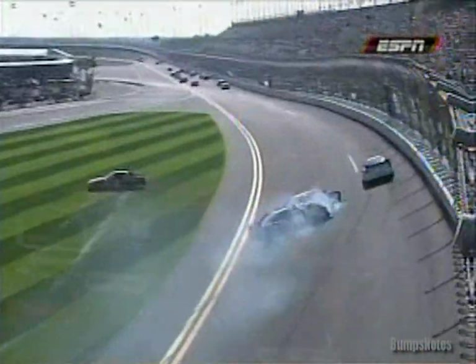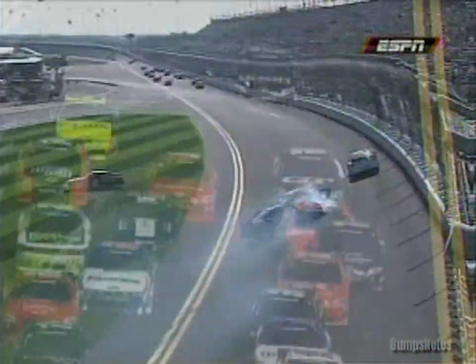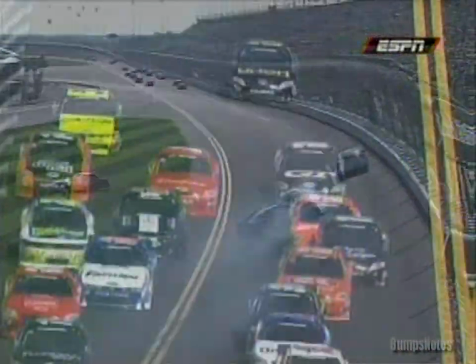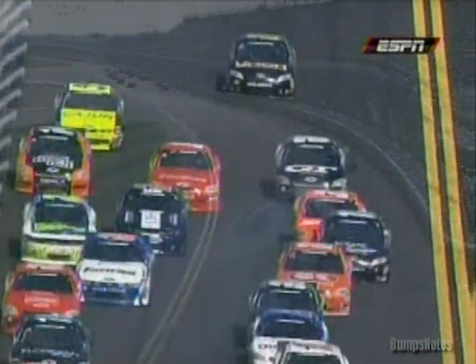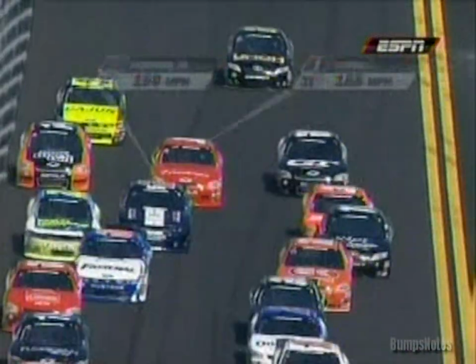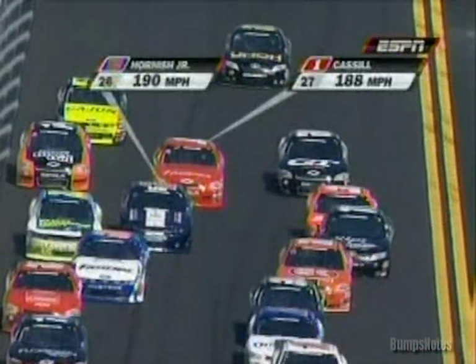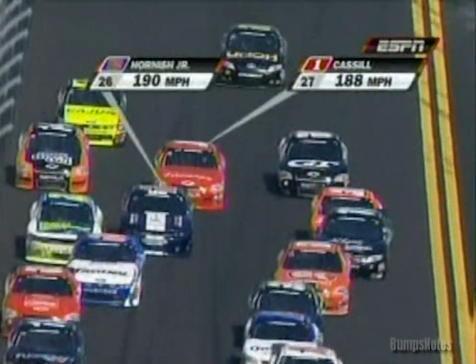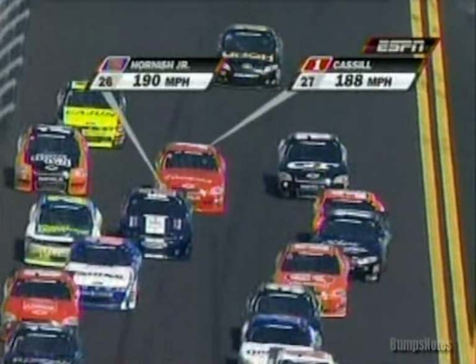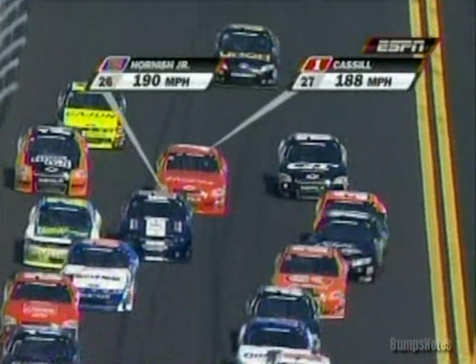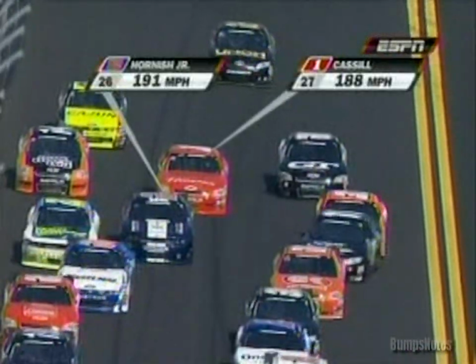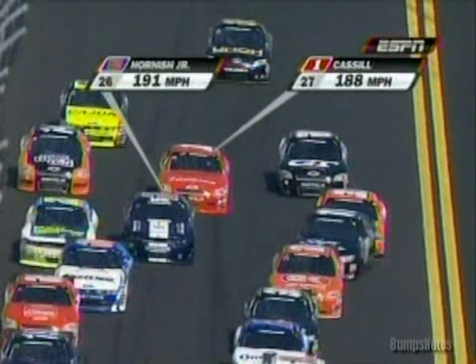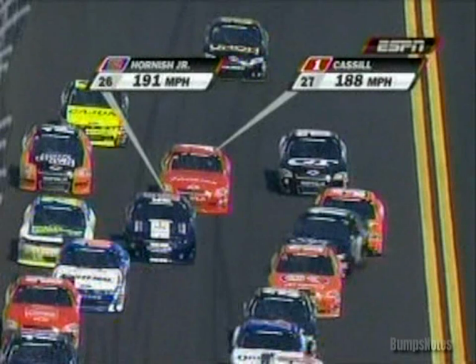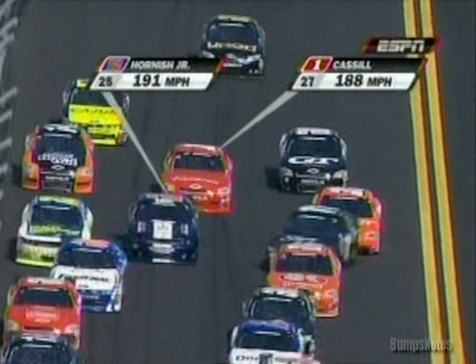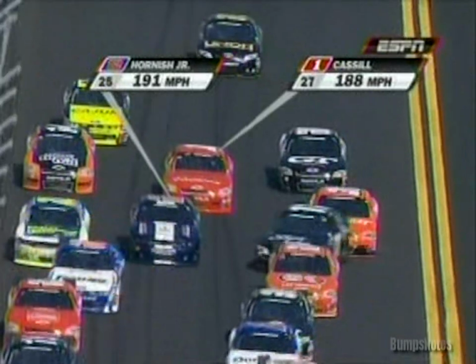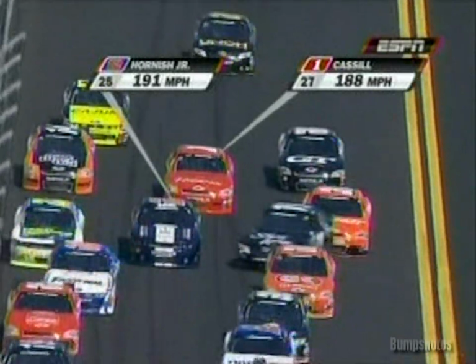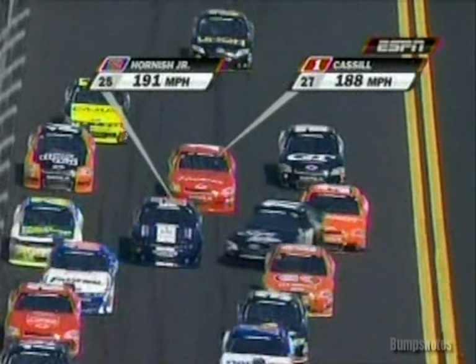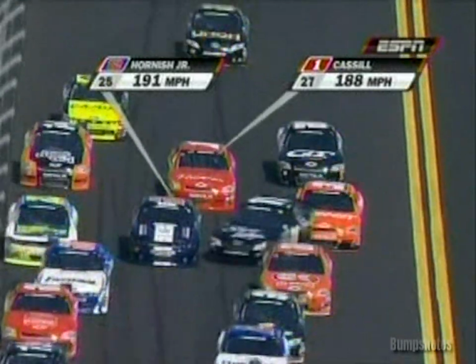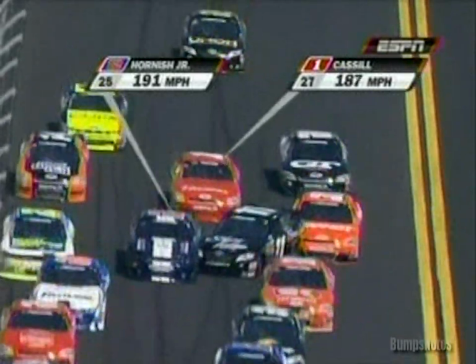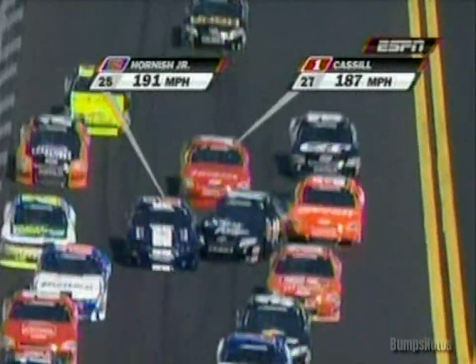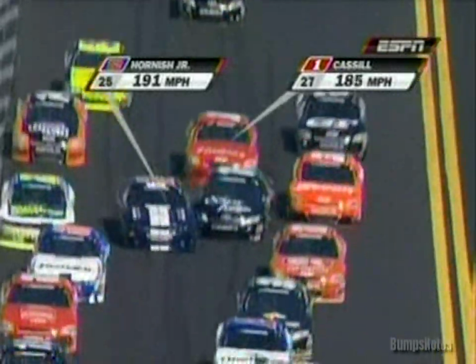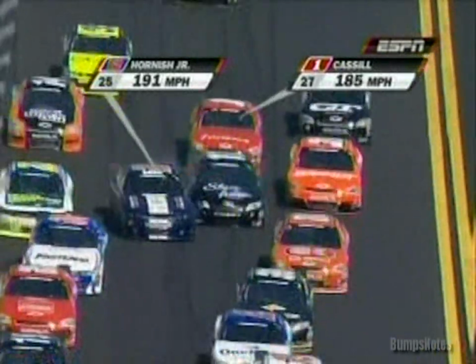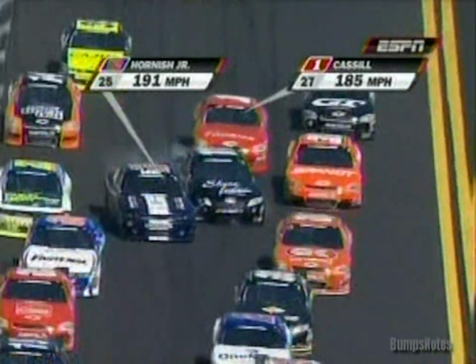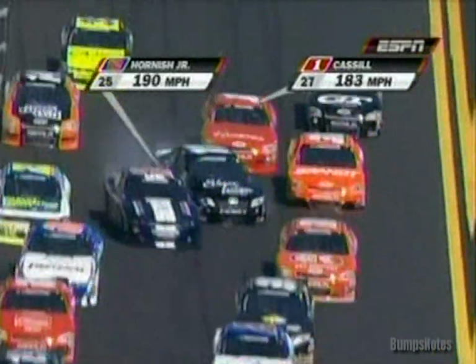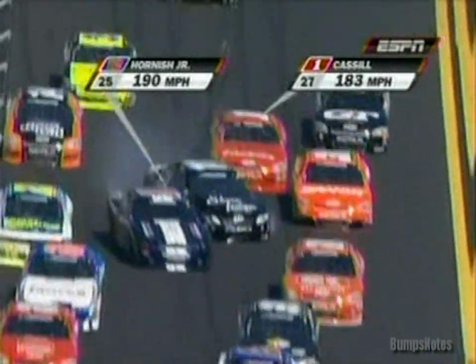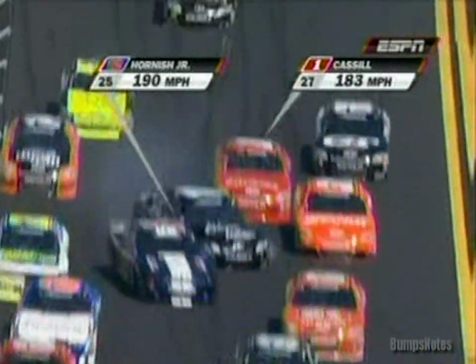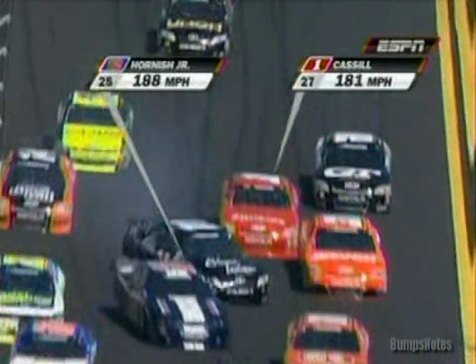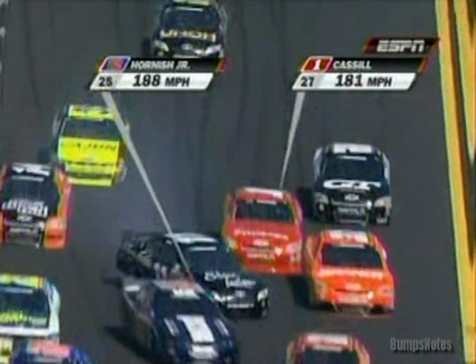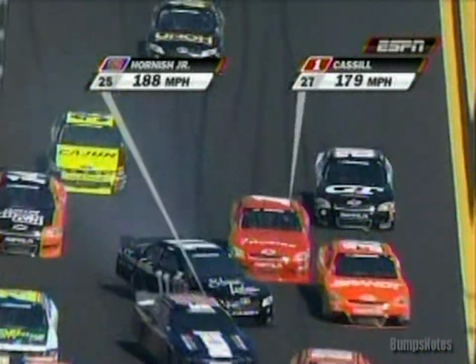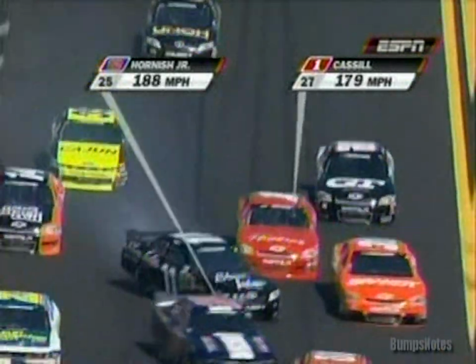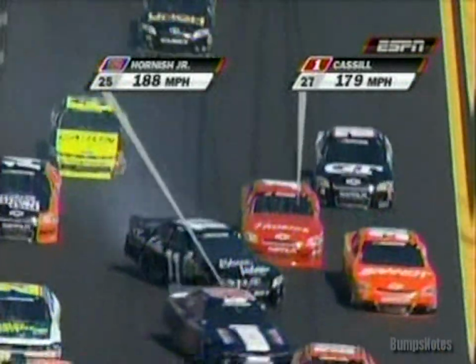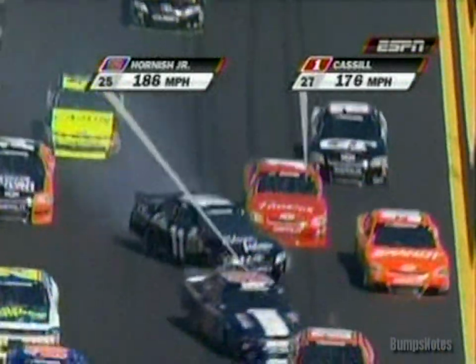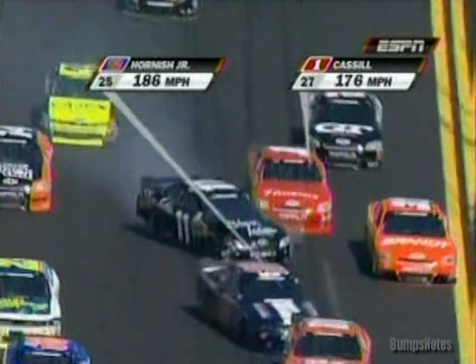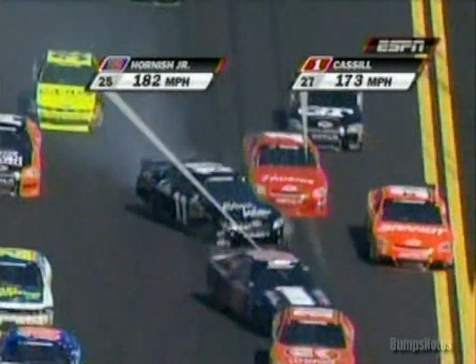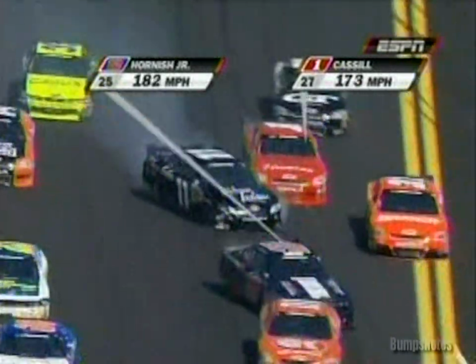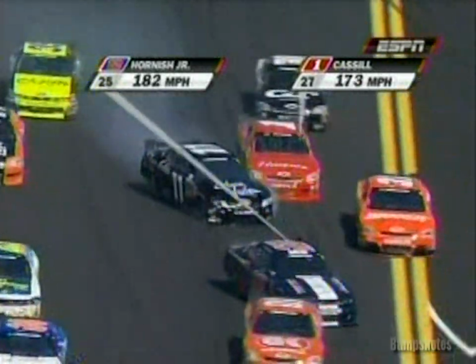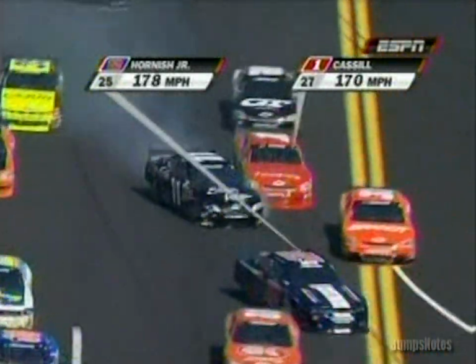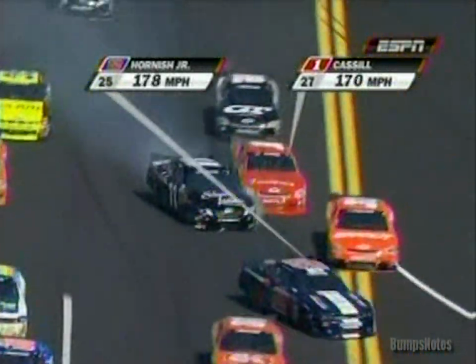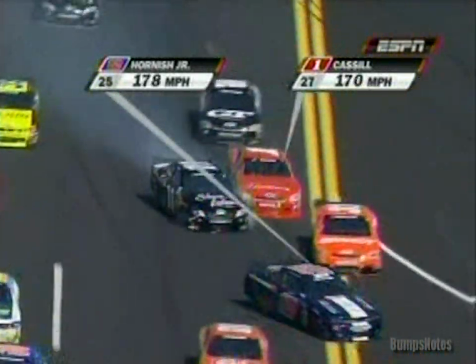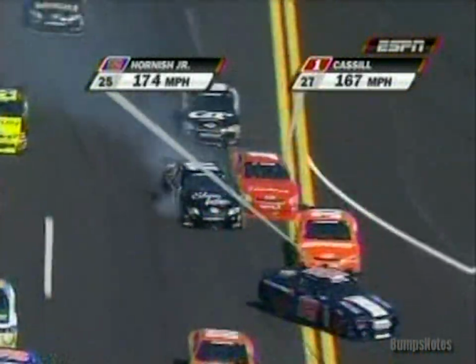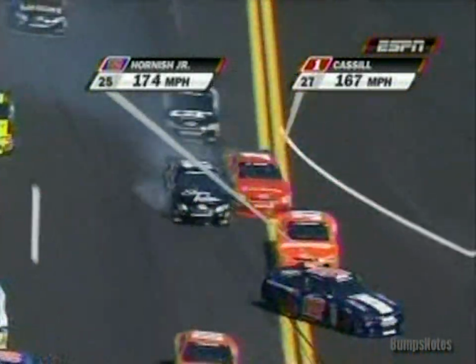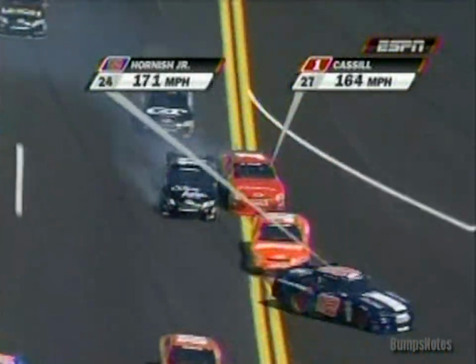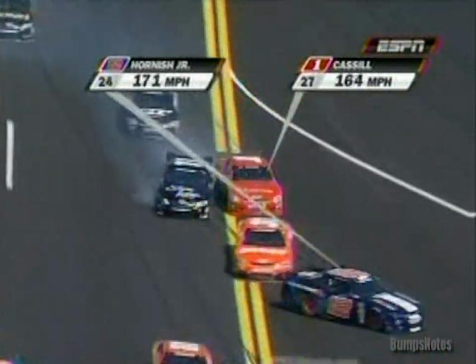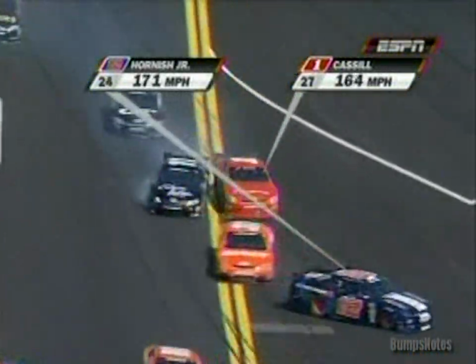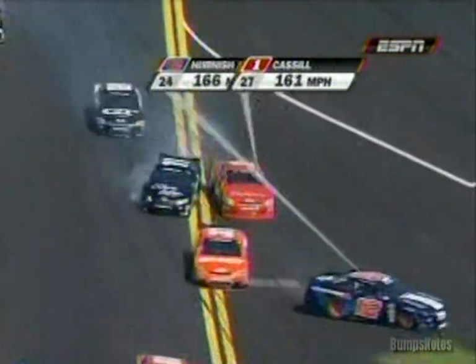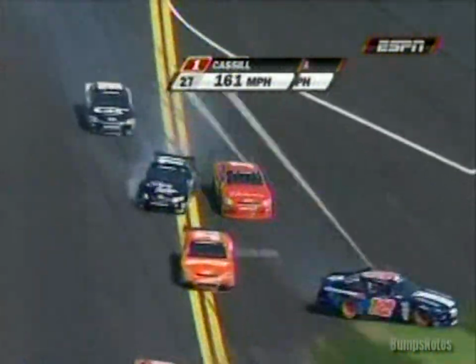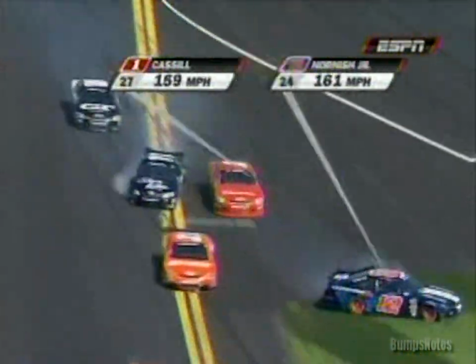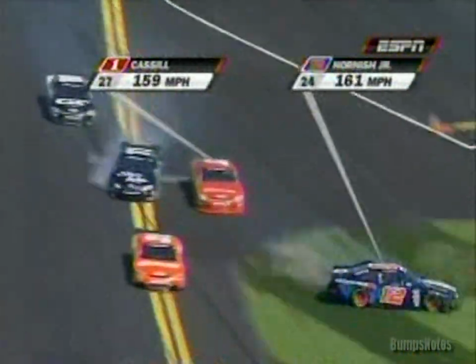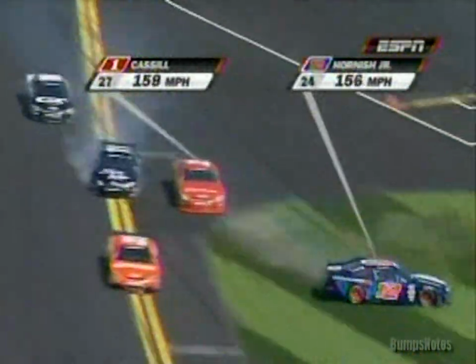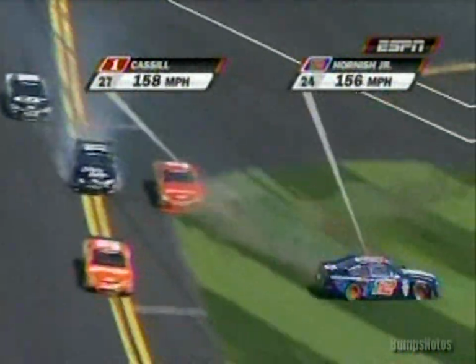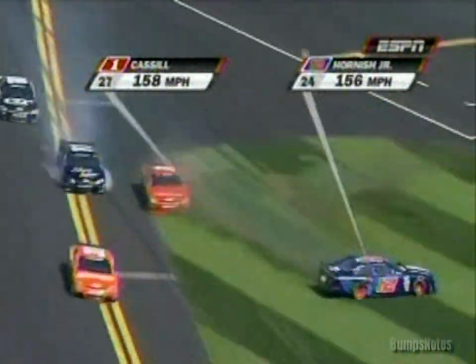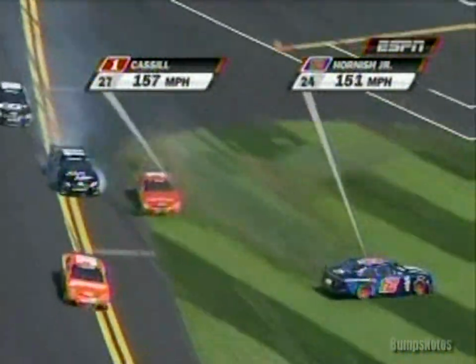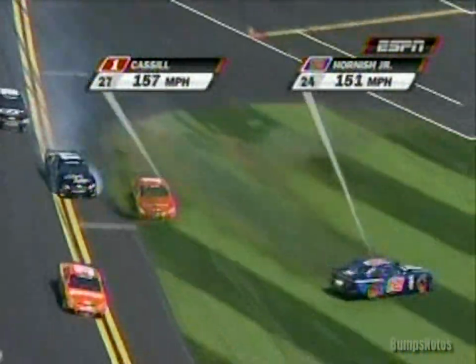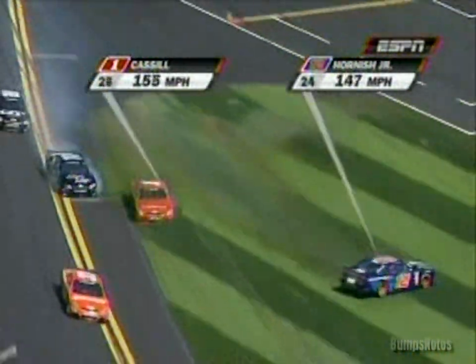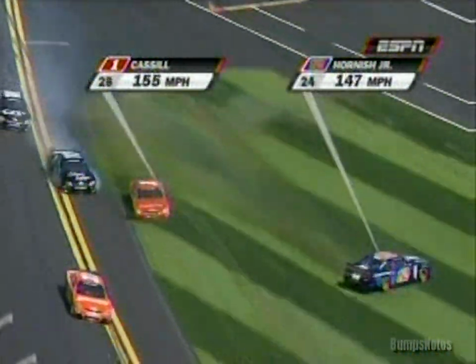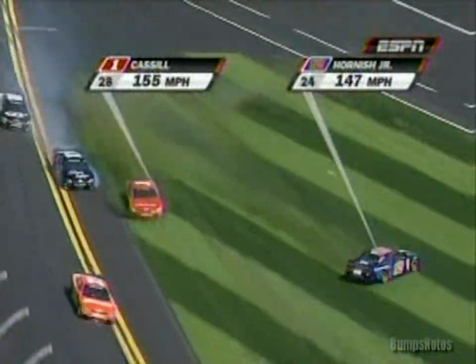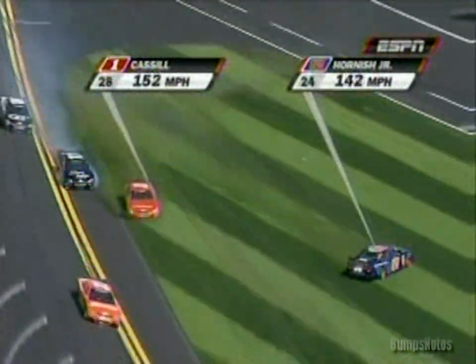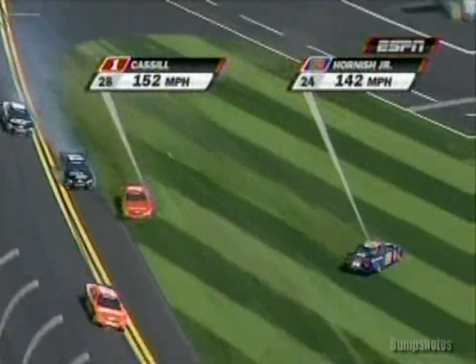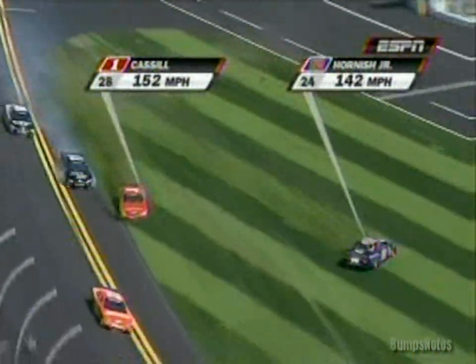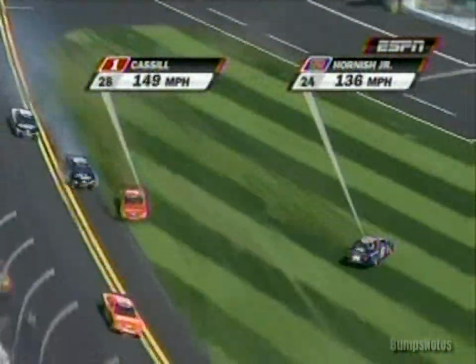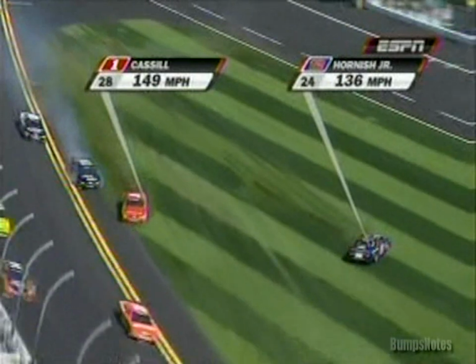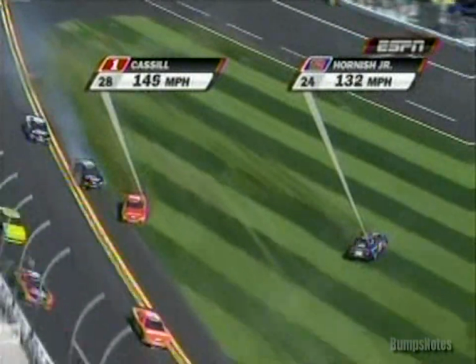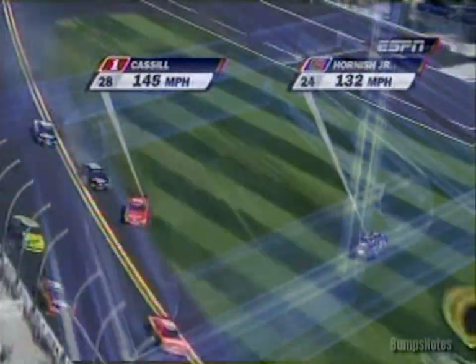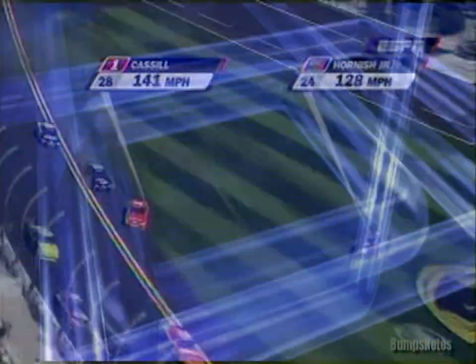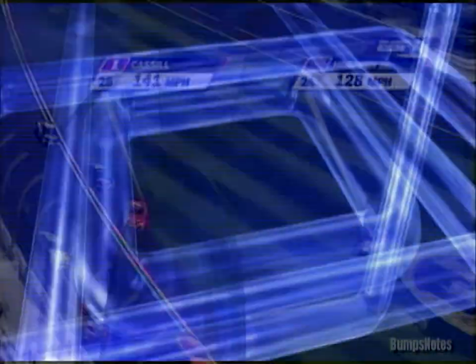Sam Hornish right in the middle. Brian Scott gets turned — may have got a little too much of a bump.